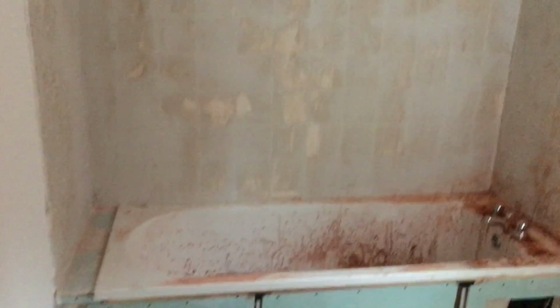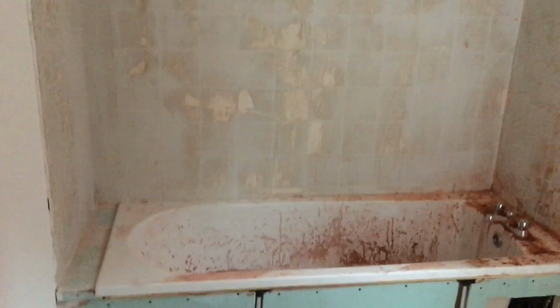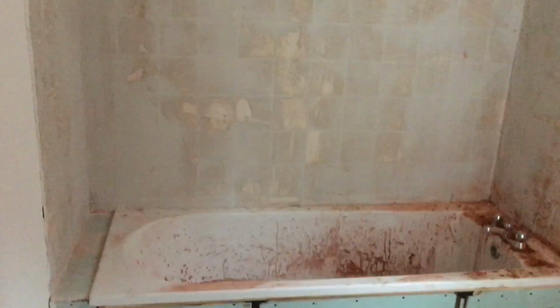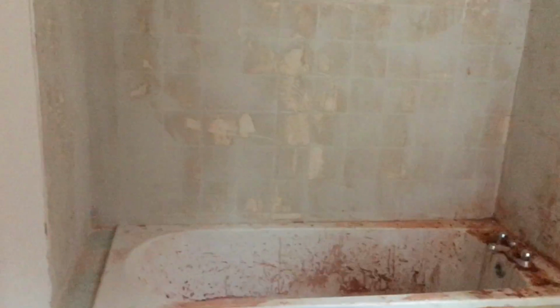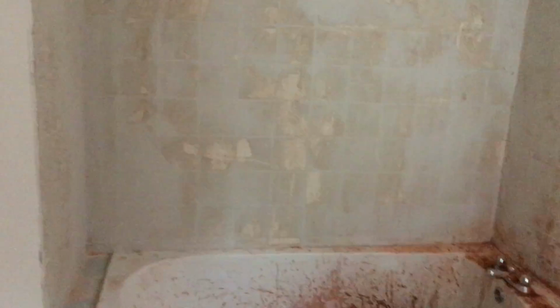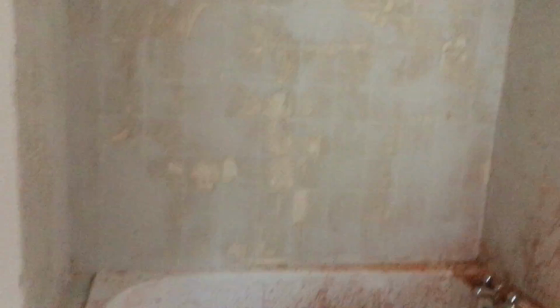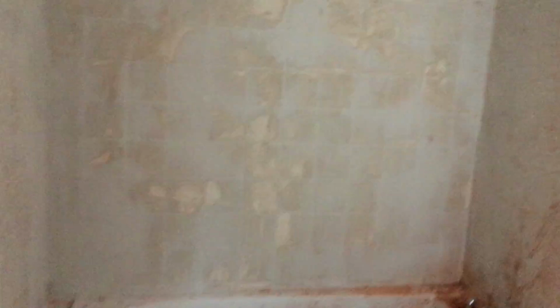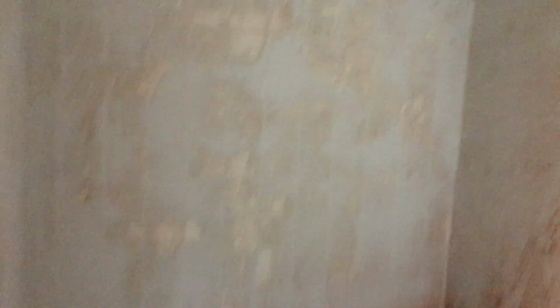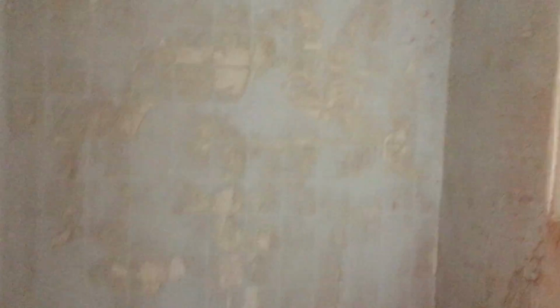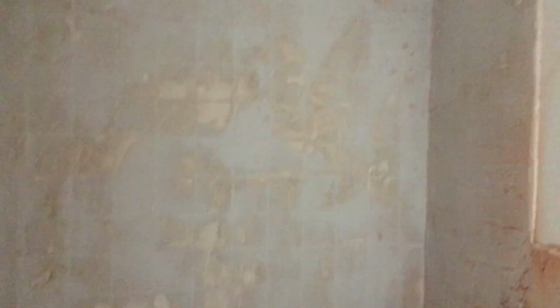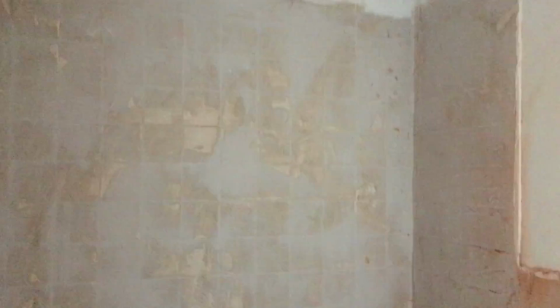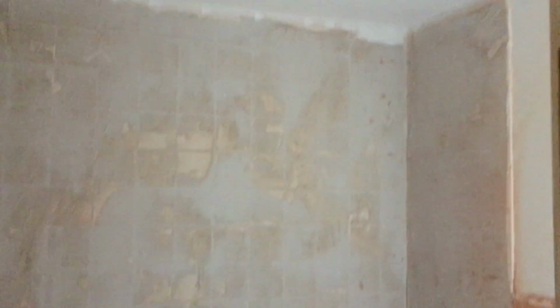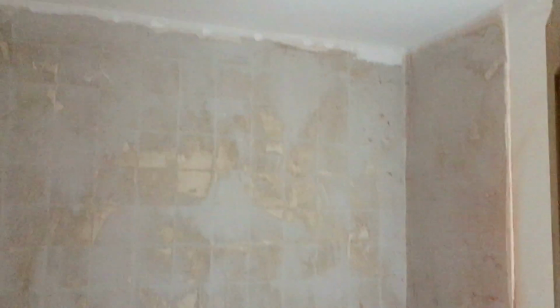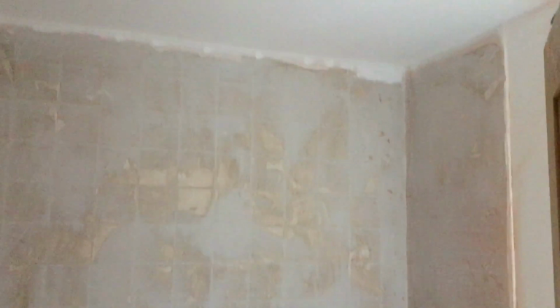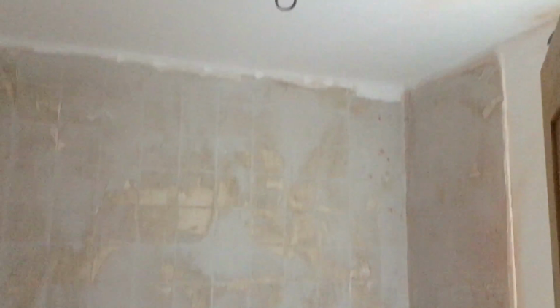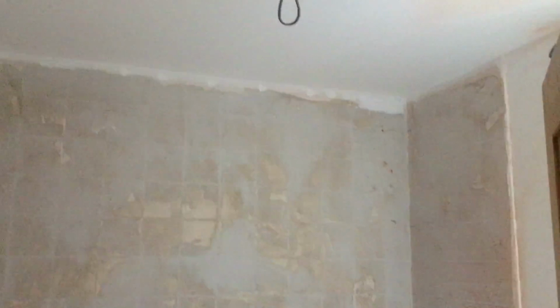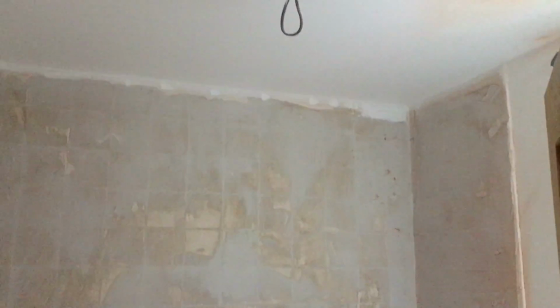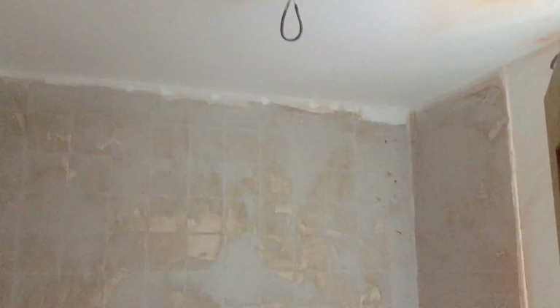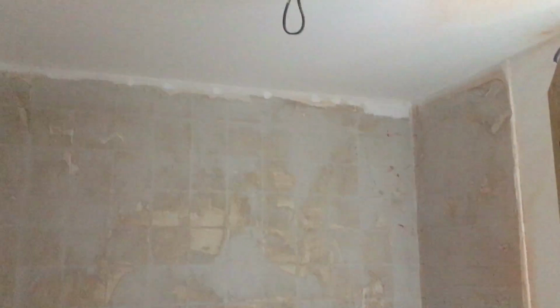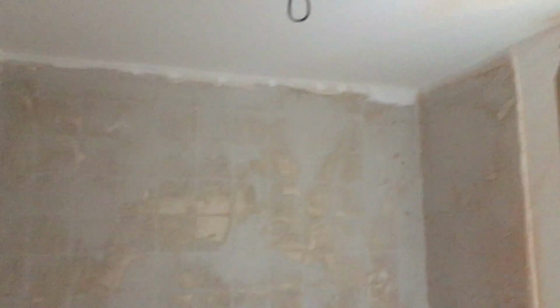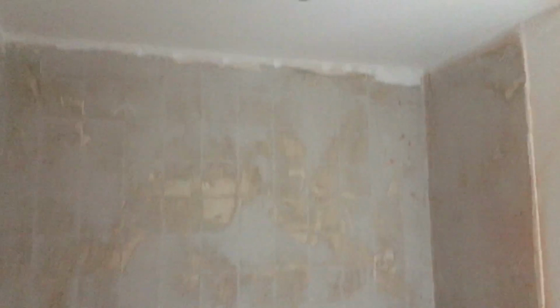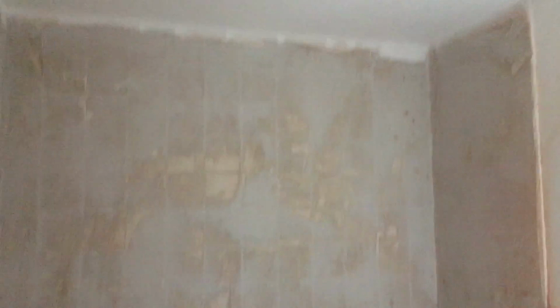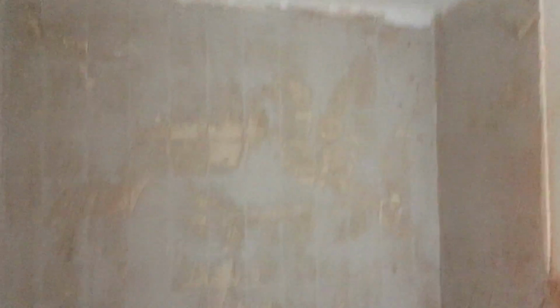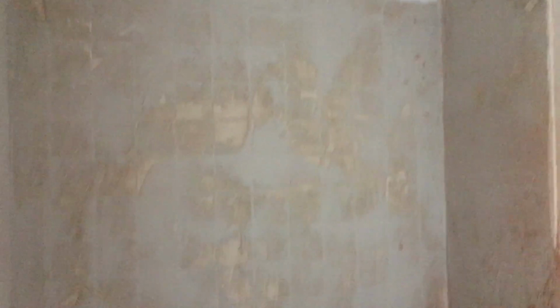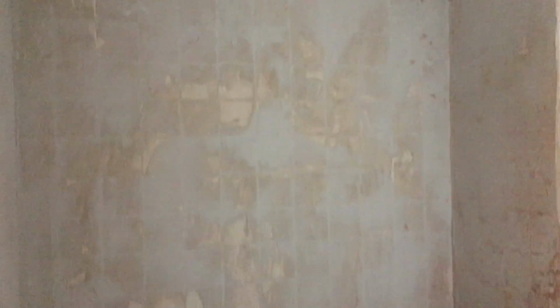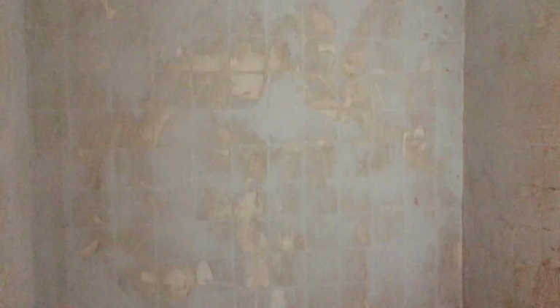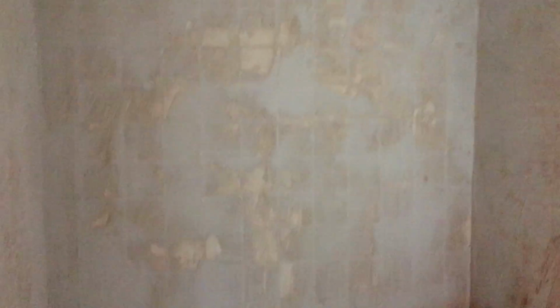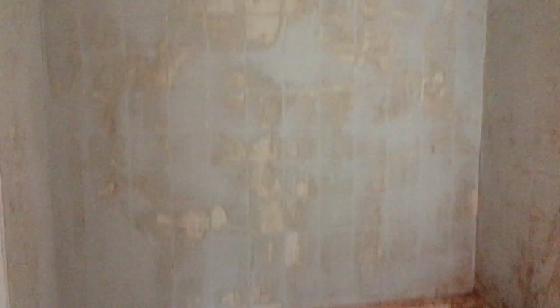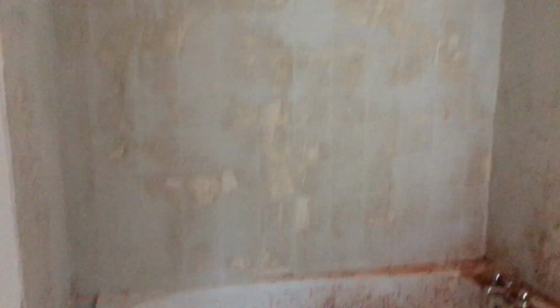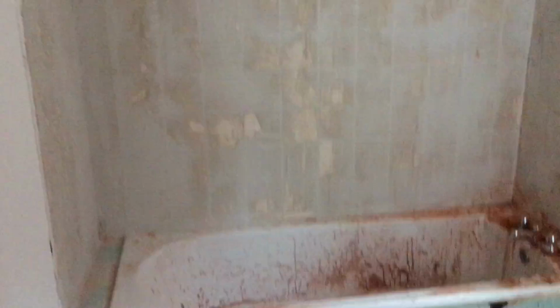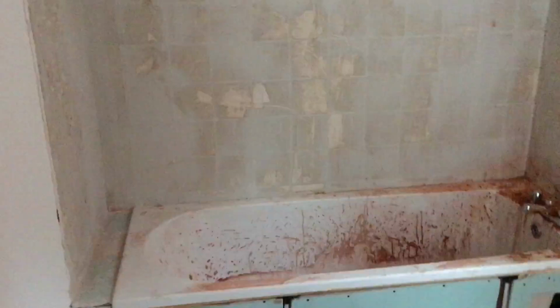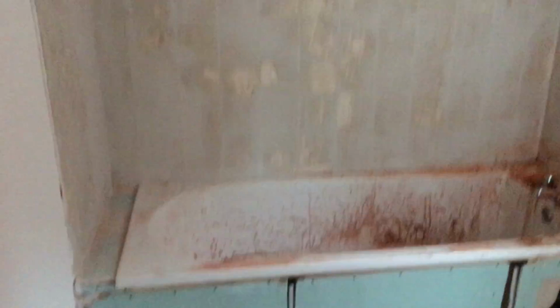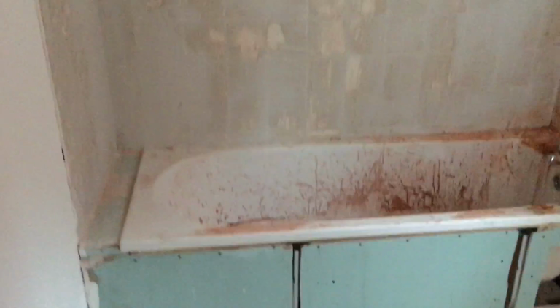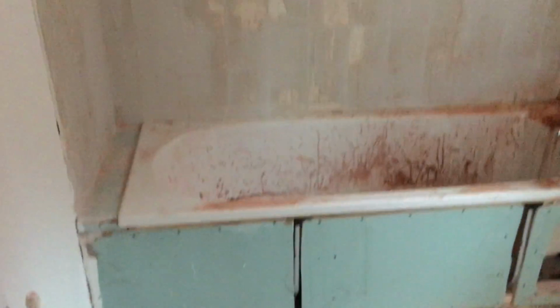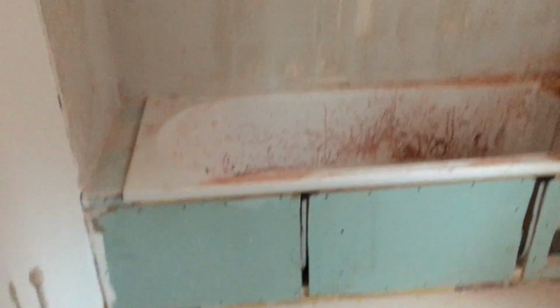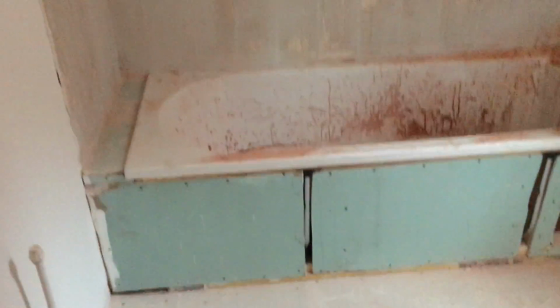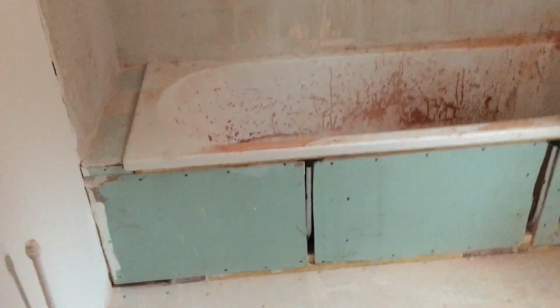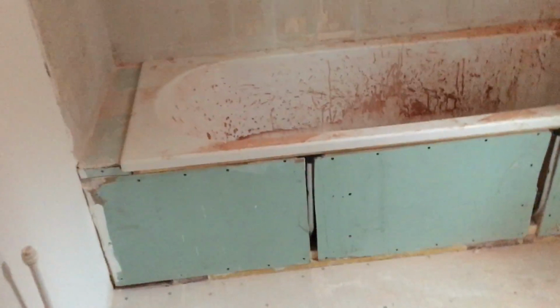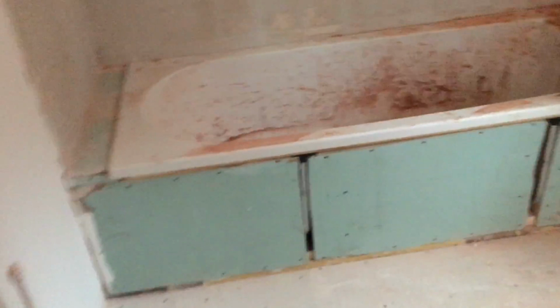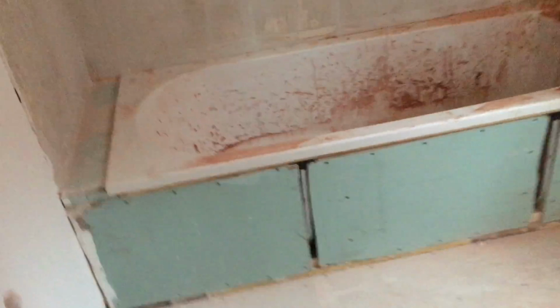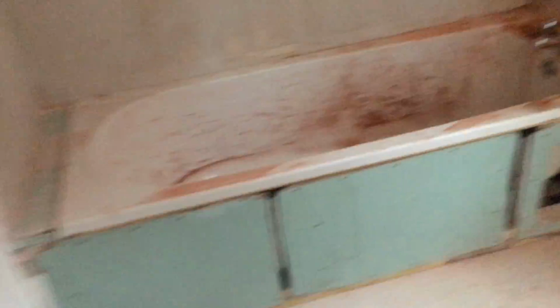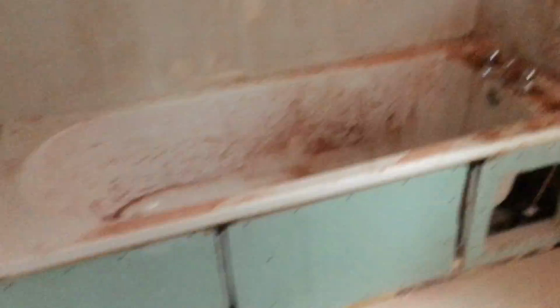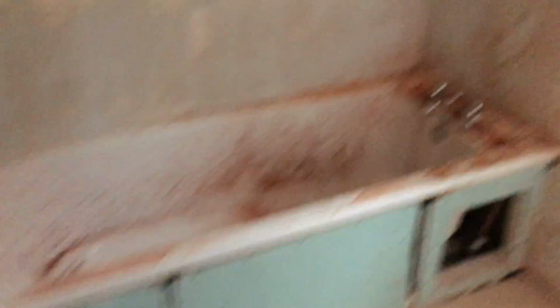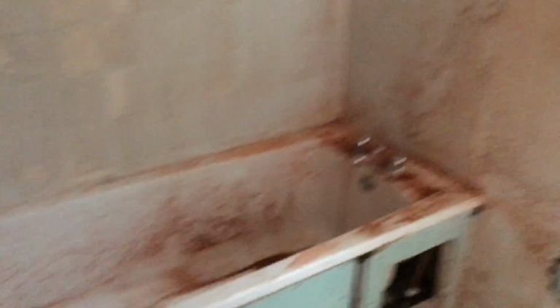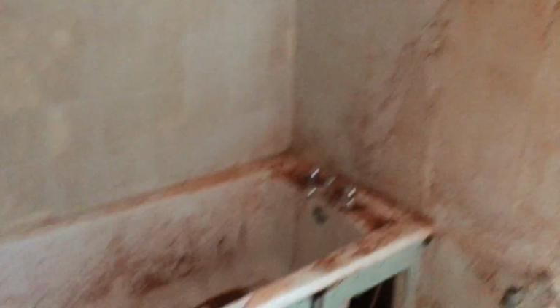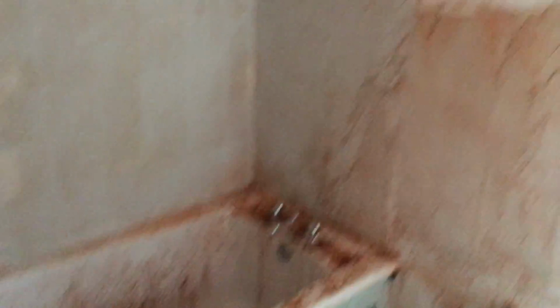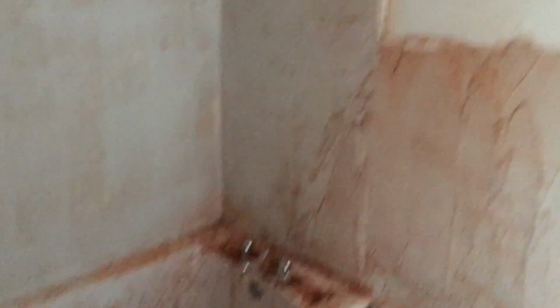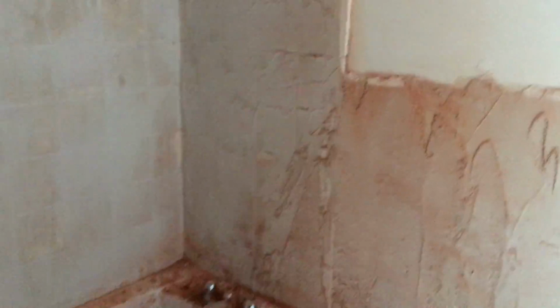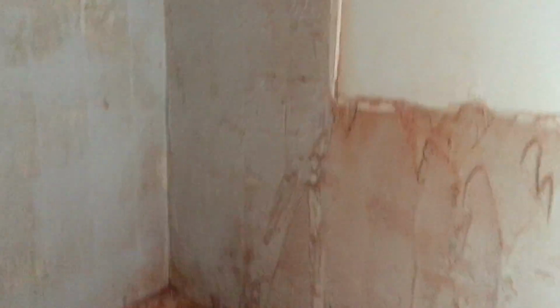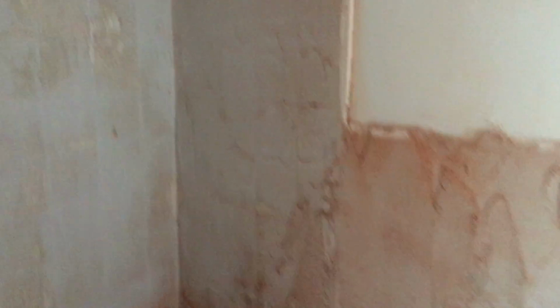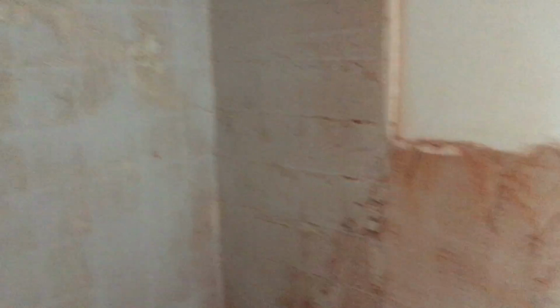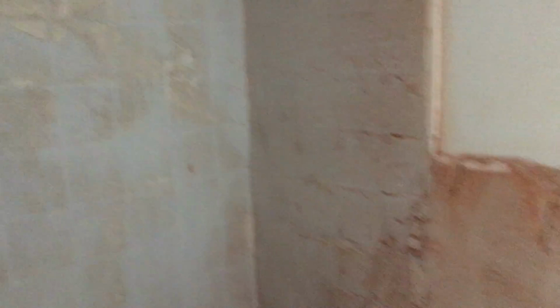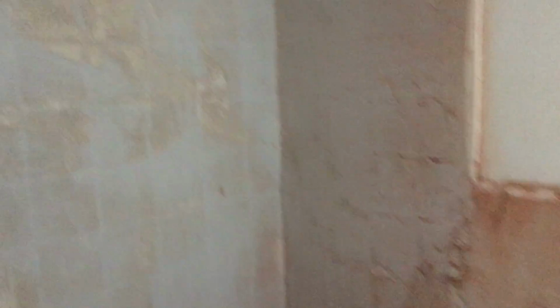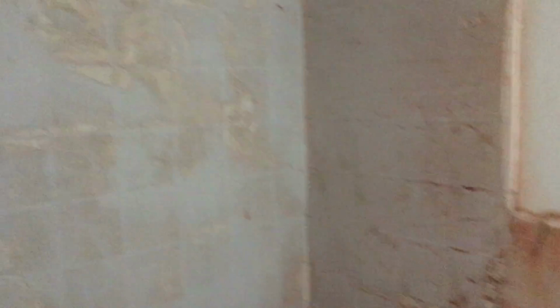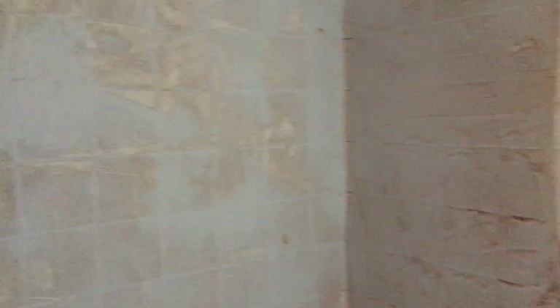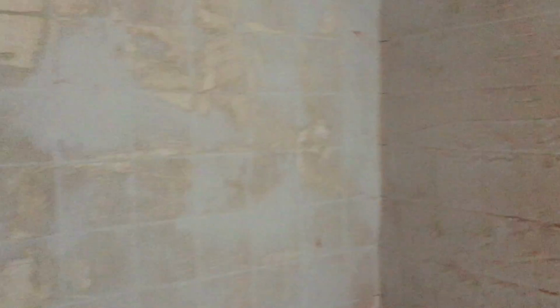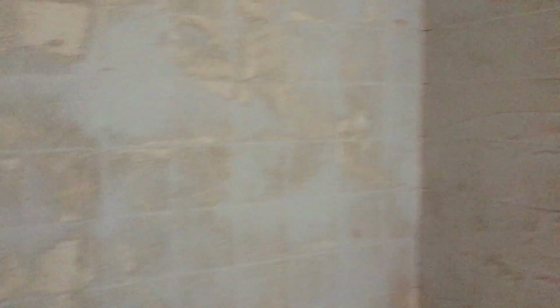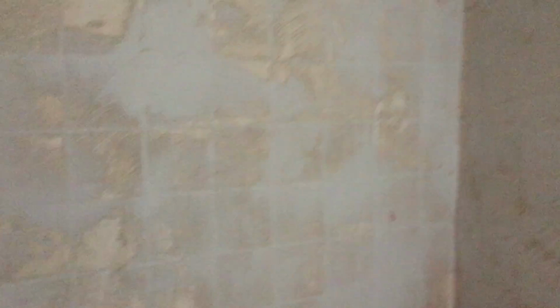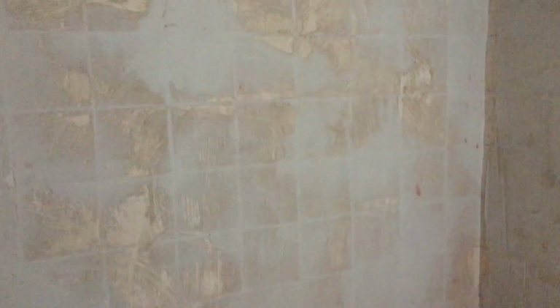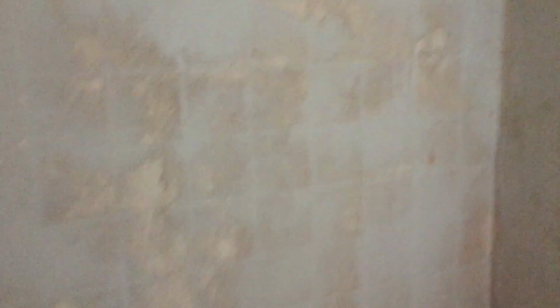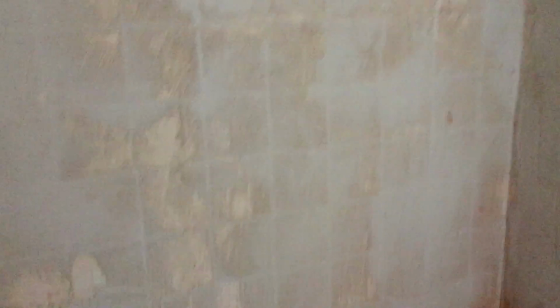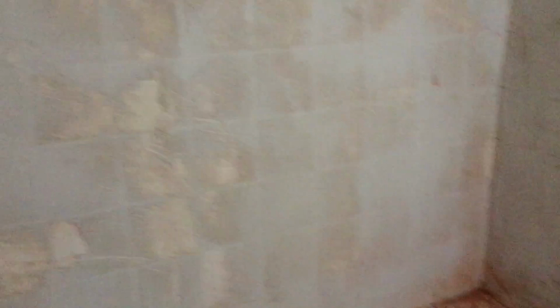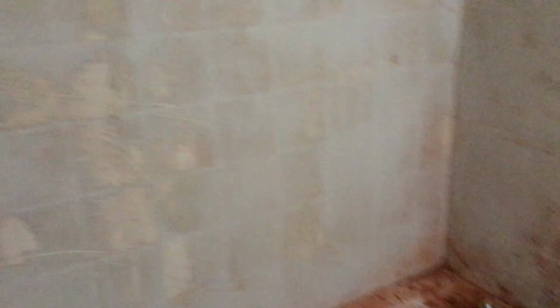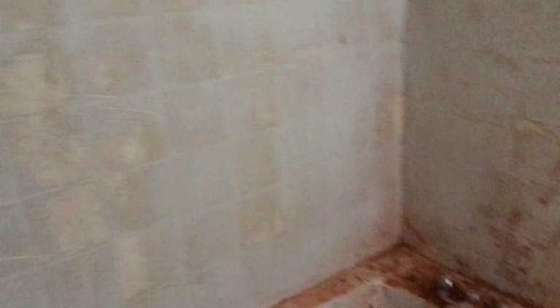The HES in the bathroom is fitted. The walls are prepped and ready for tiles, and the ceiling has been skimmed.